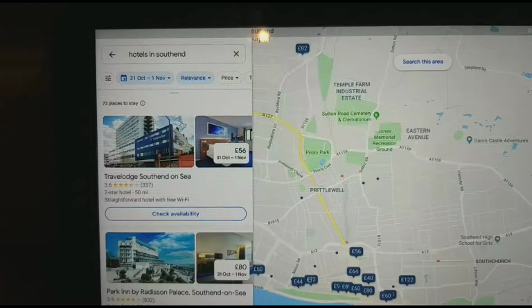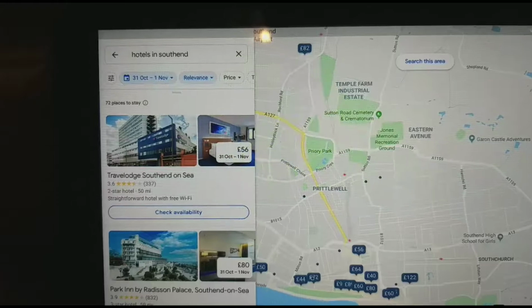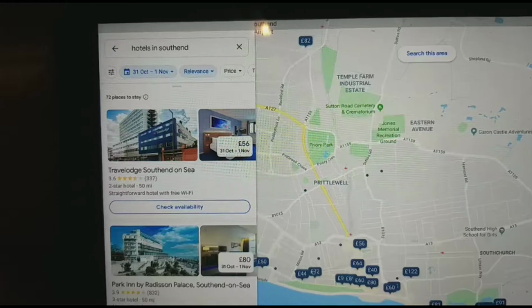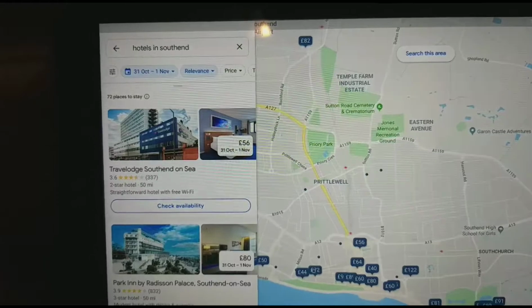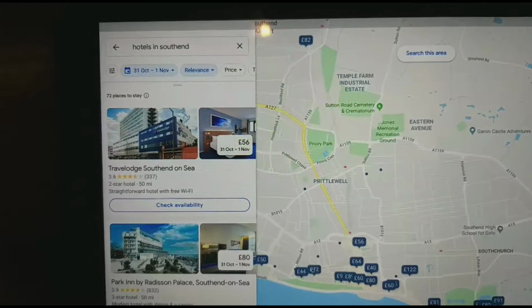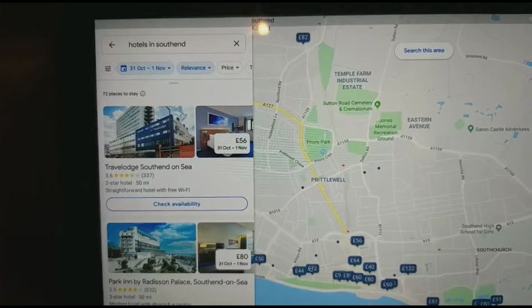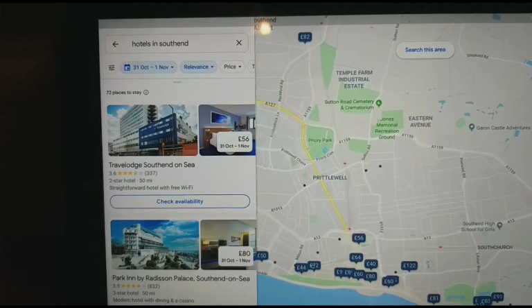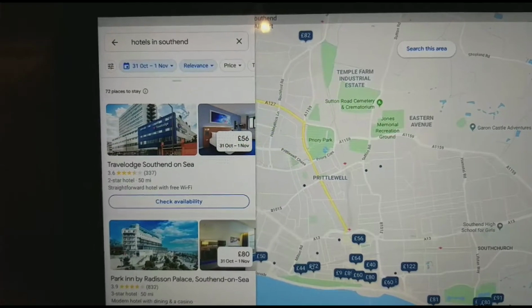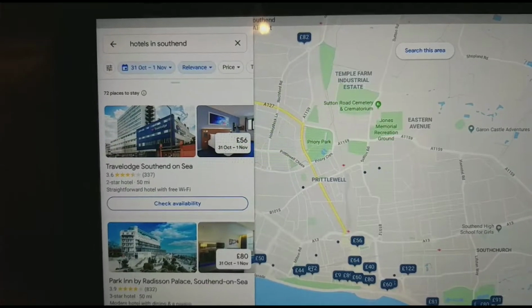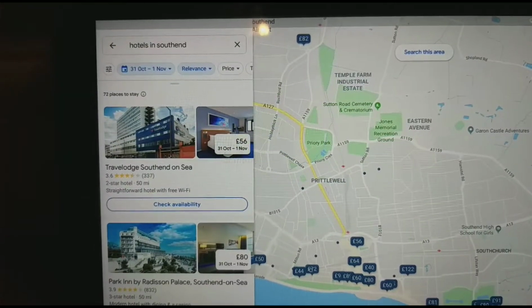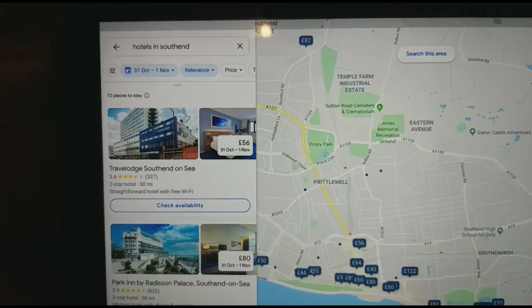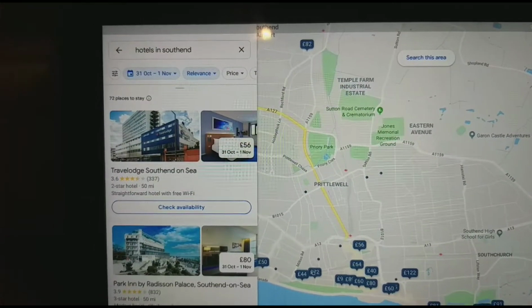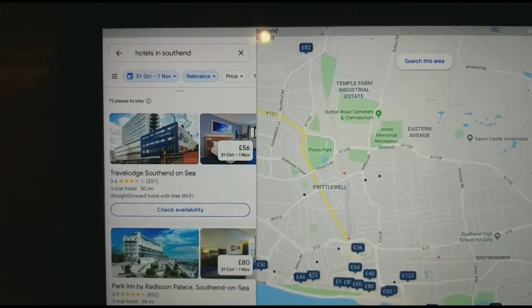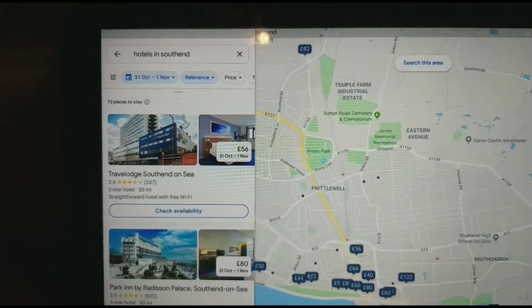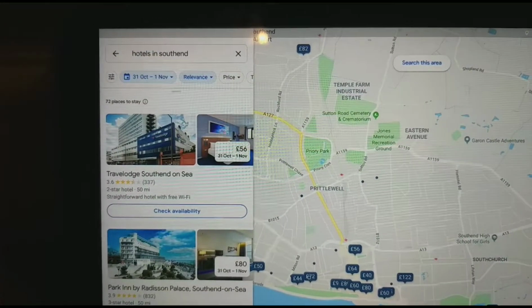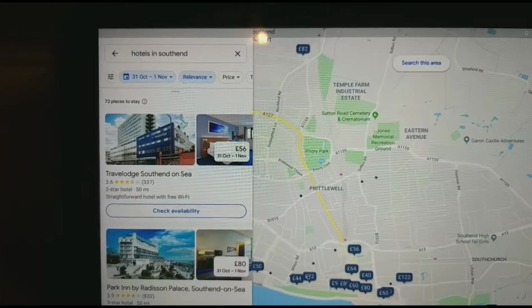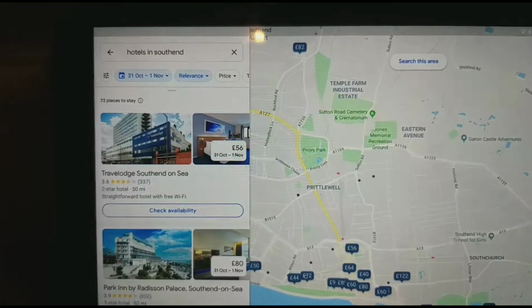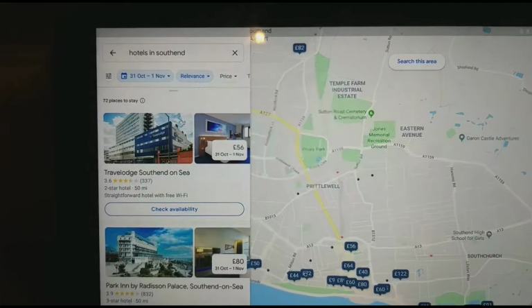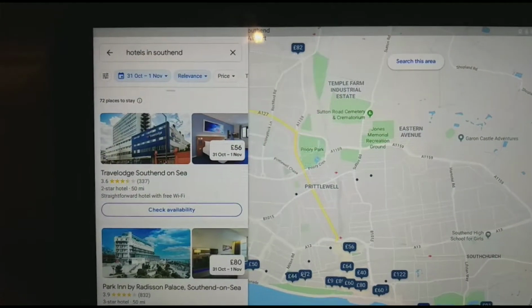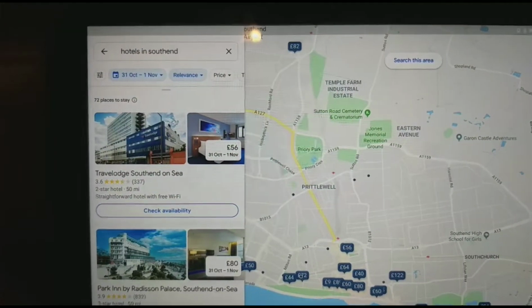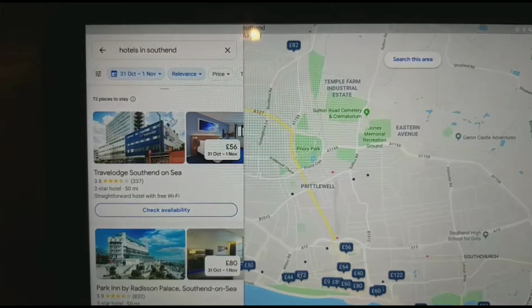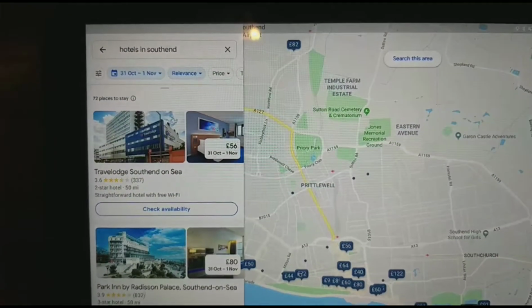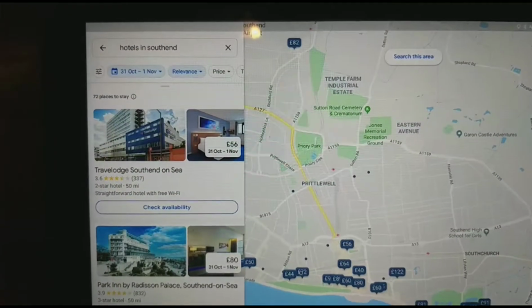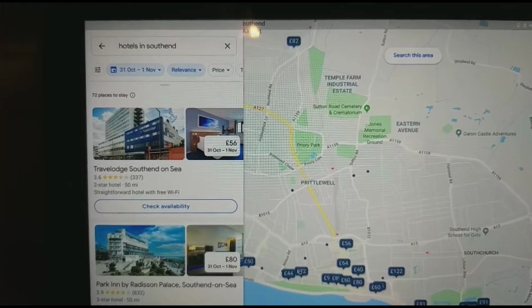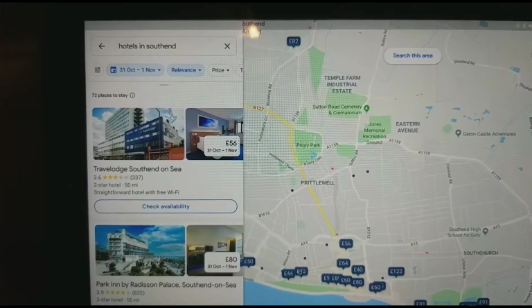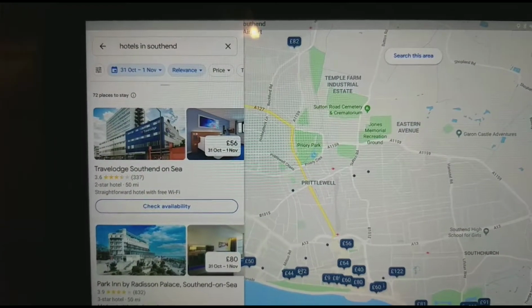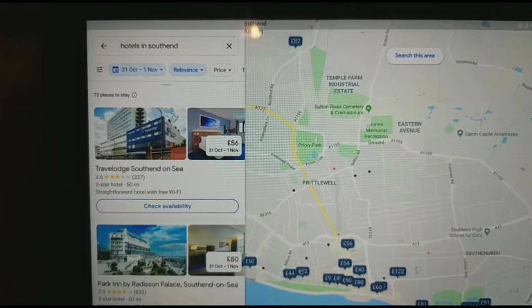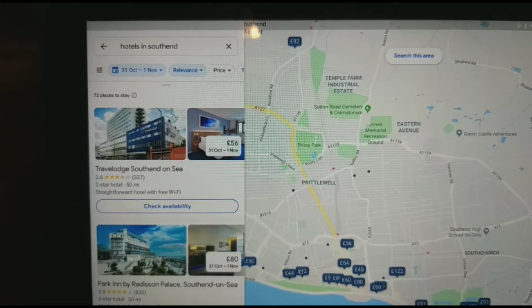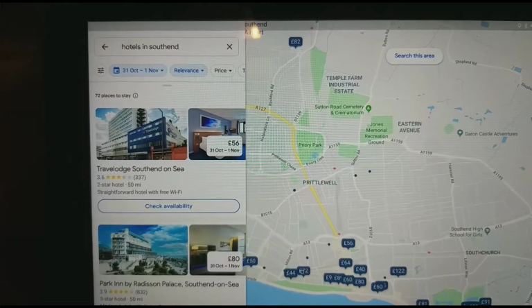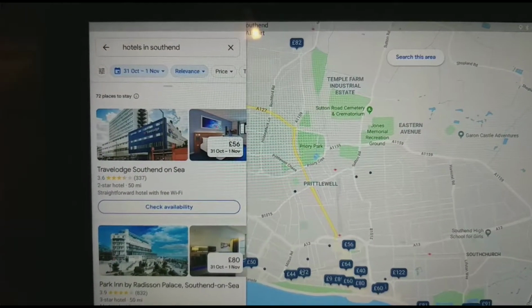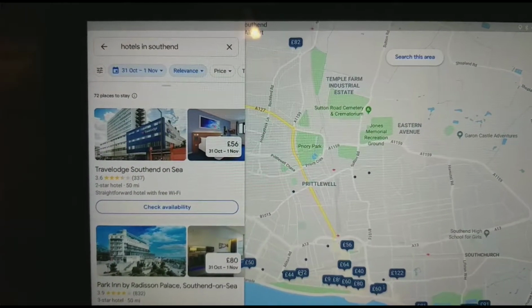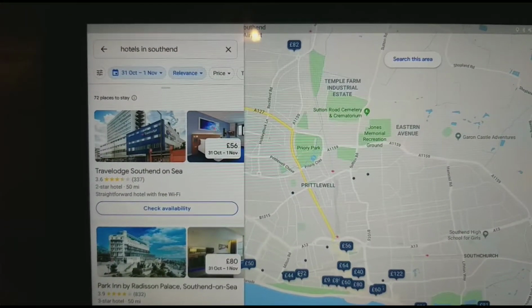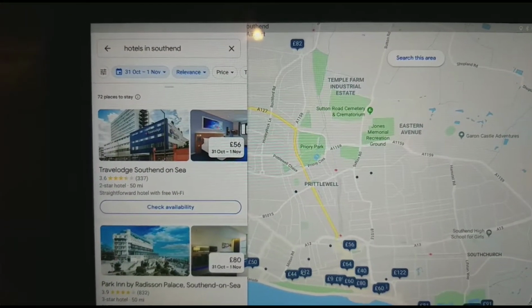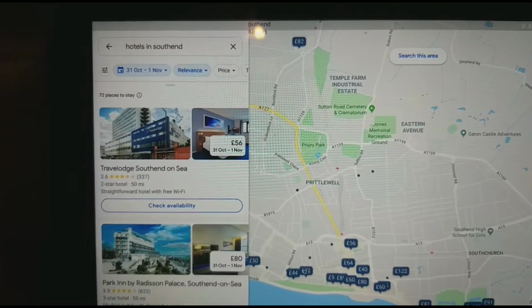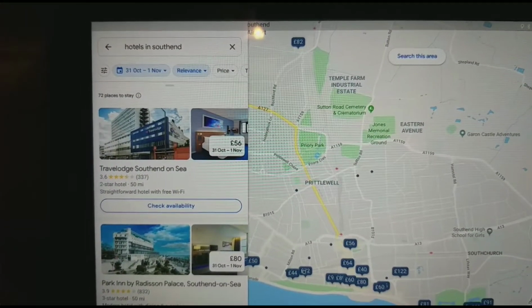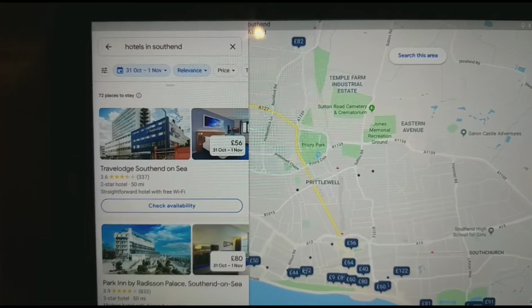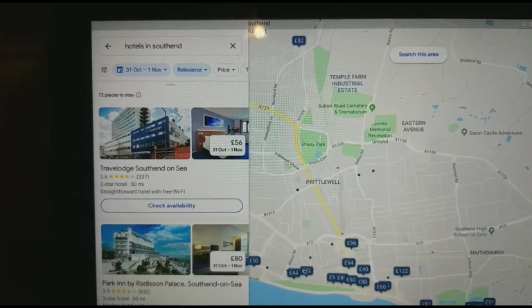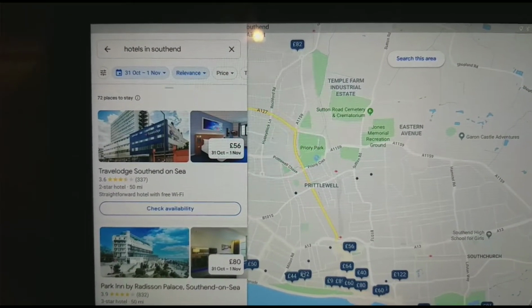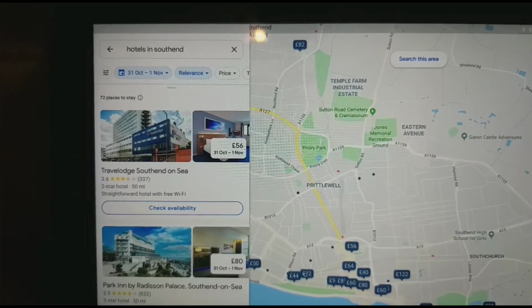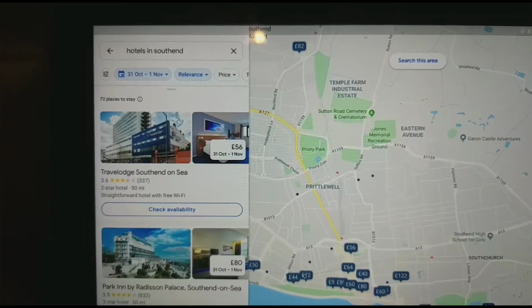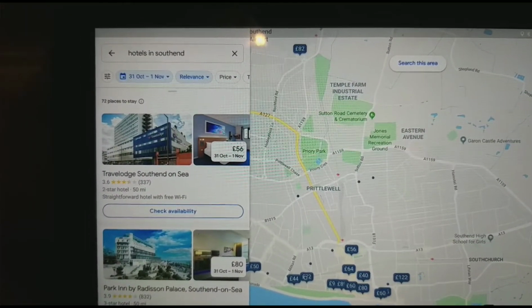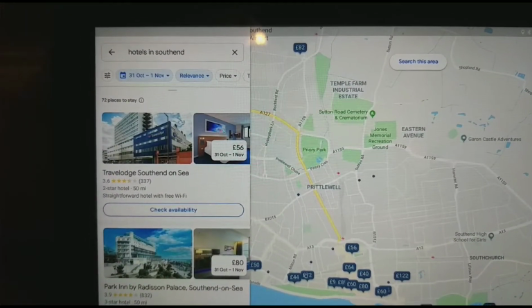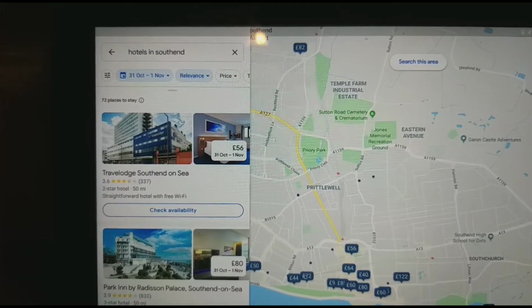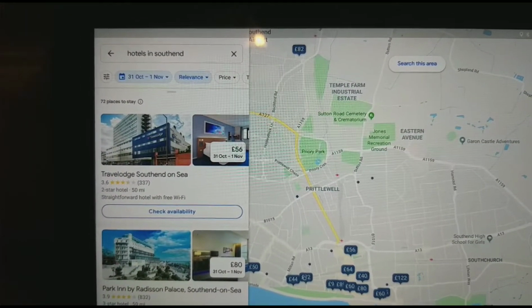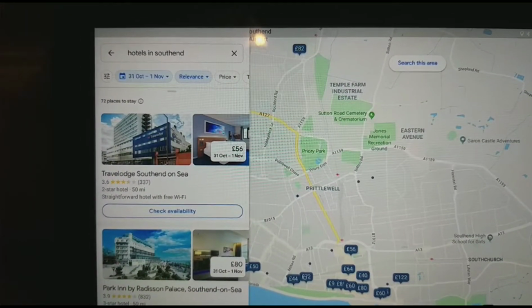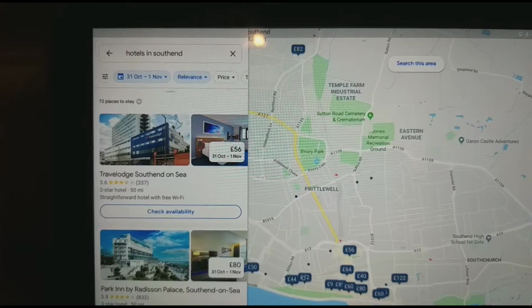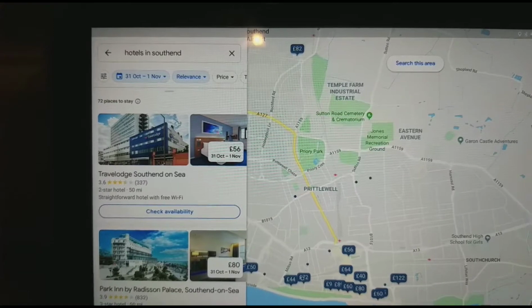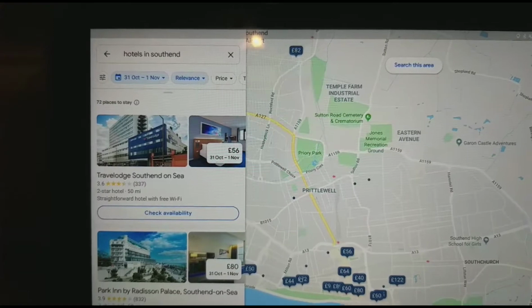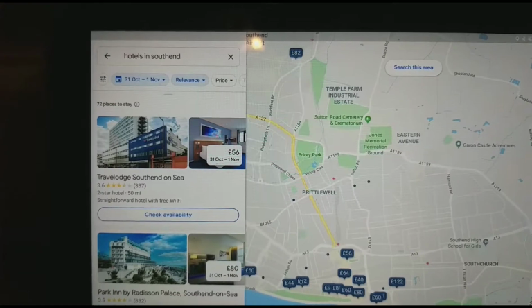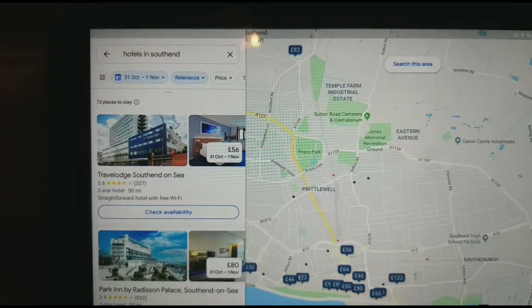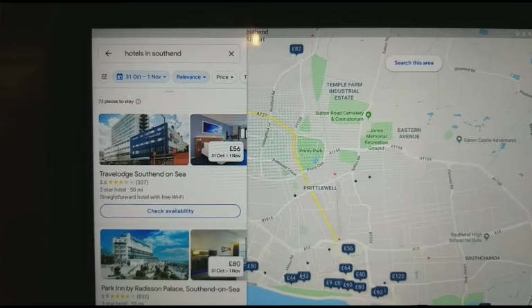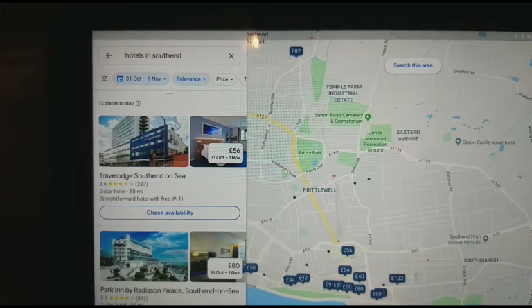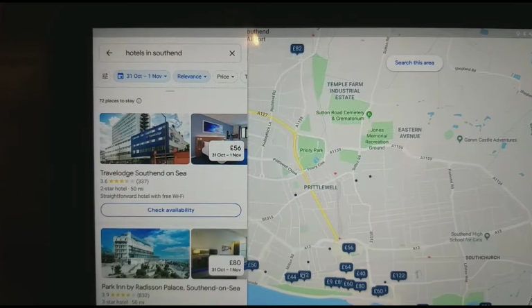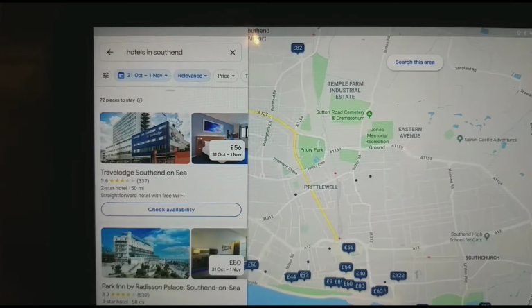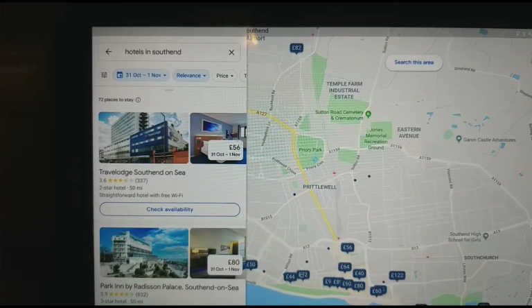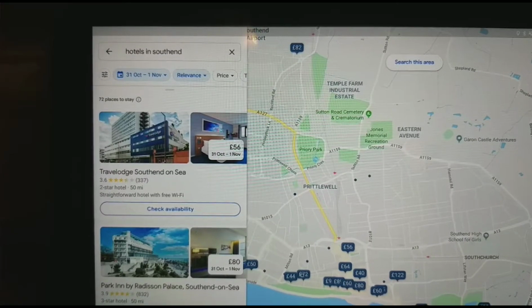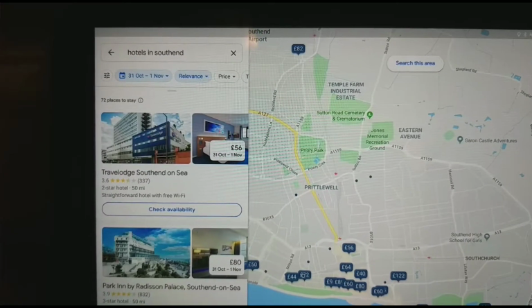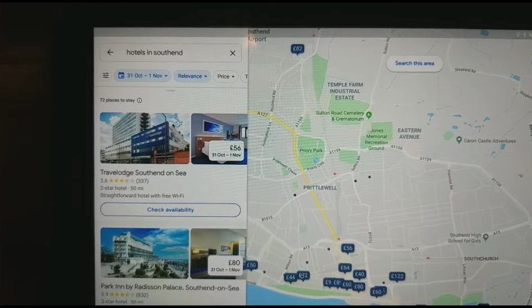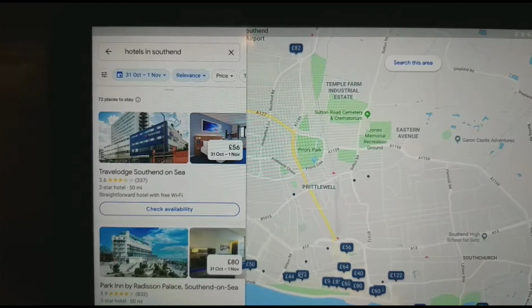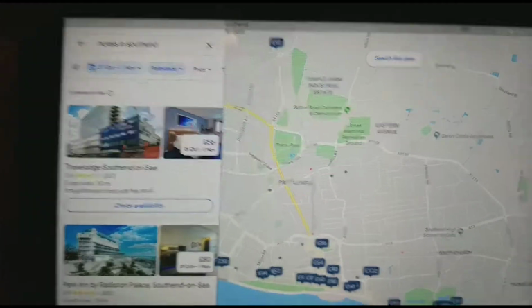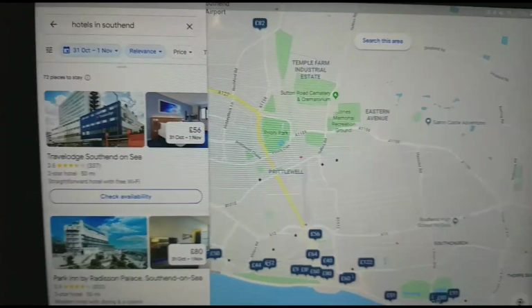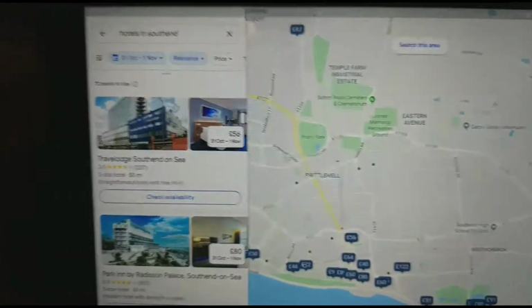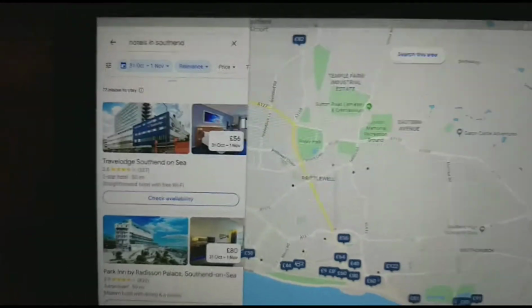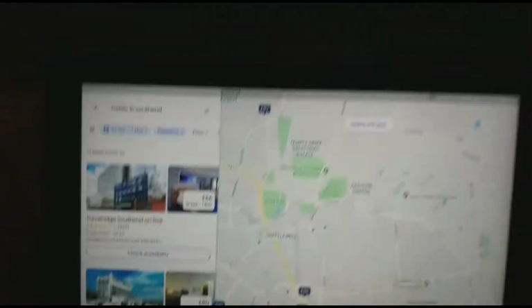Hey guys, welcome to another episode of looking at all the hotels. Today we're going to be looking at all the hotels in Southend-on-Sea.